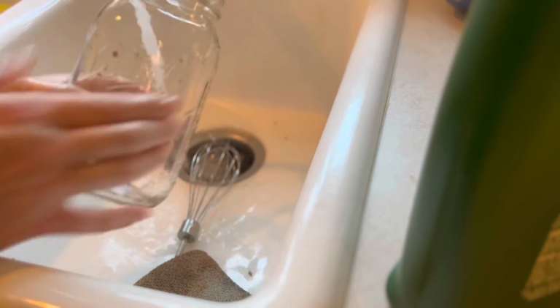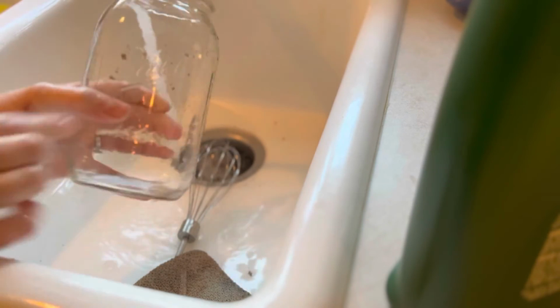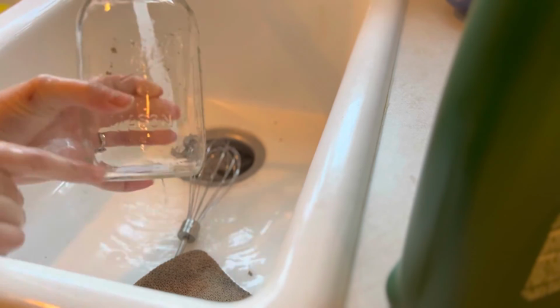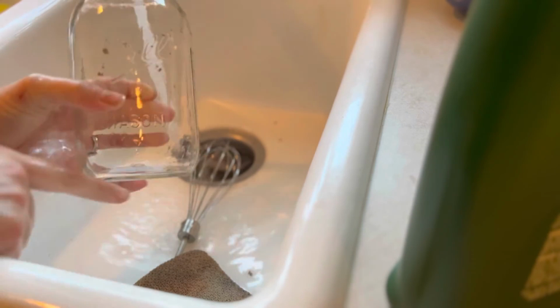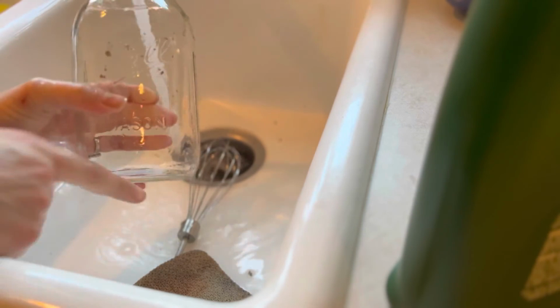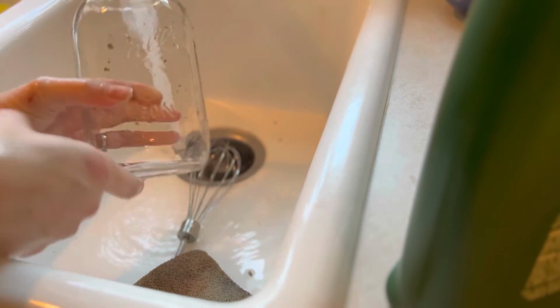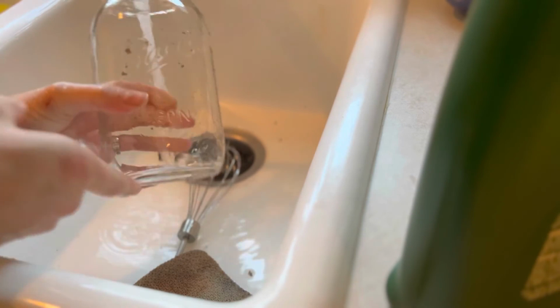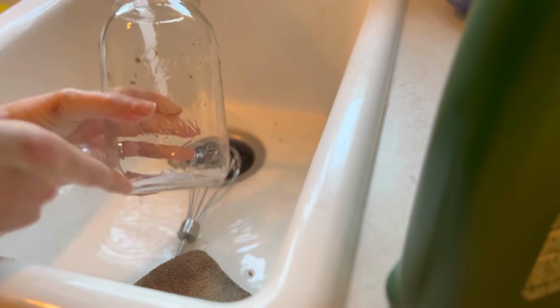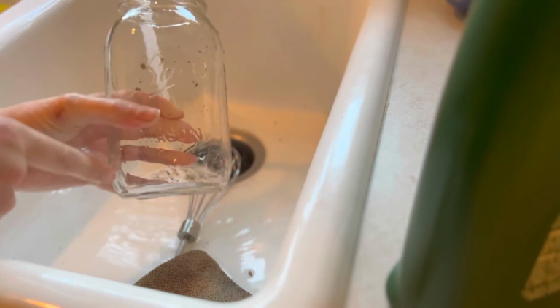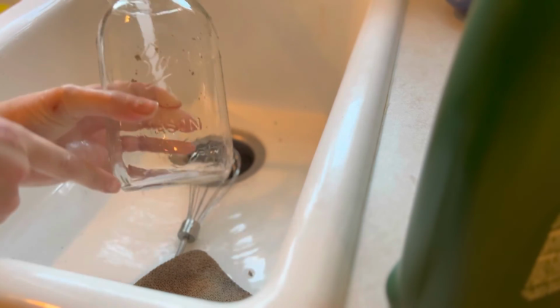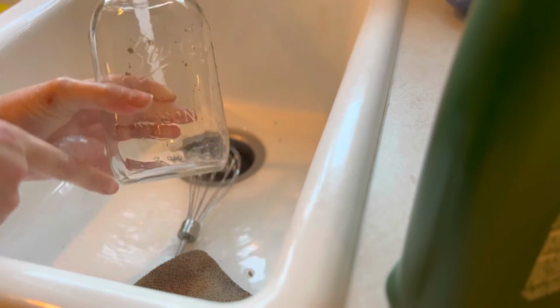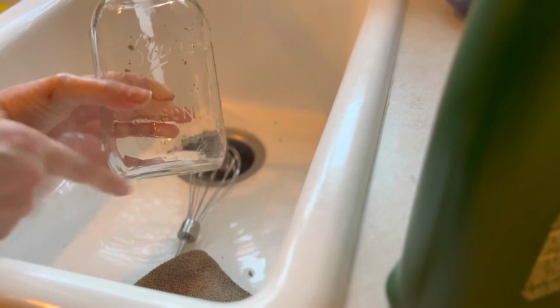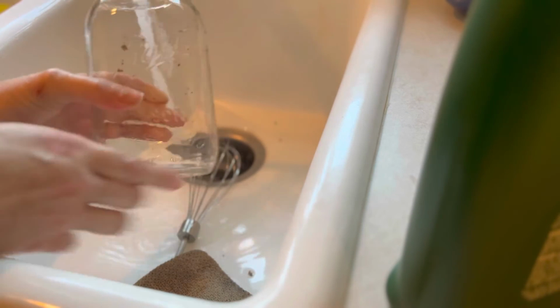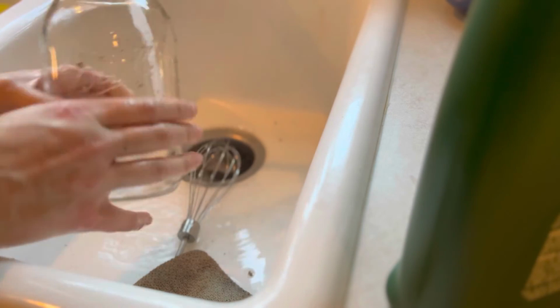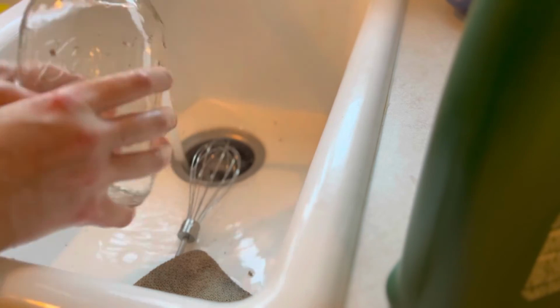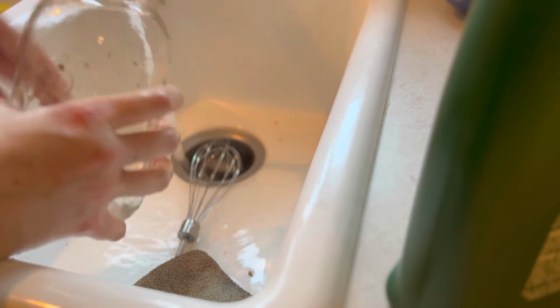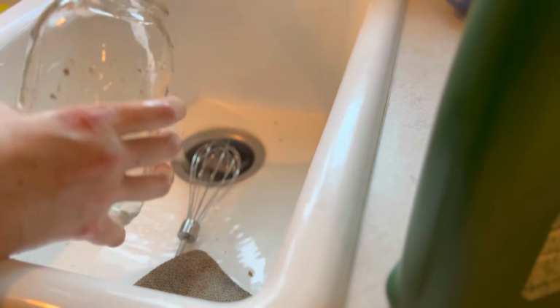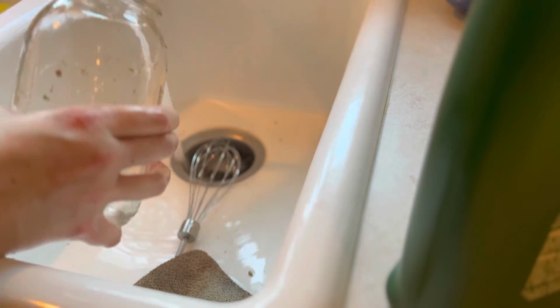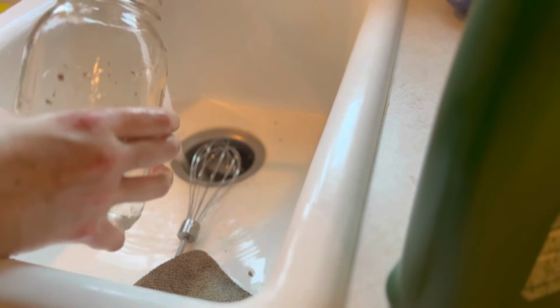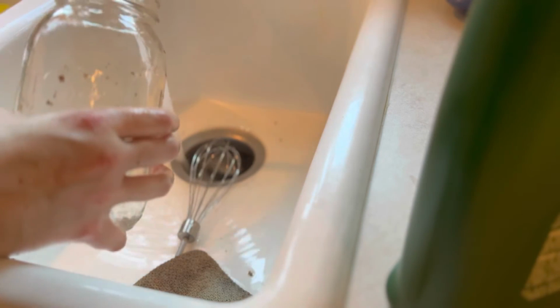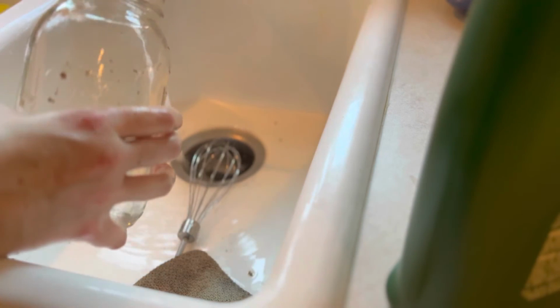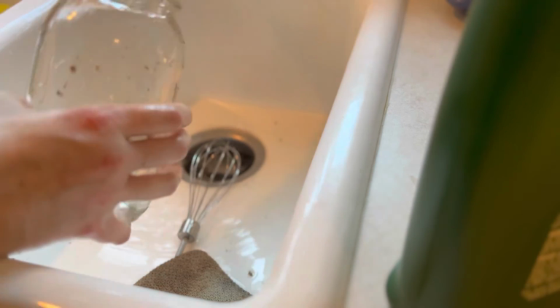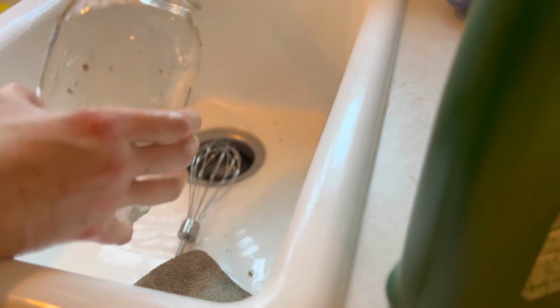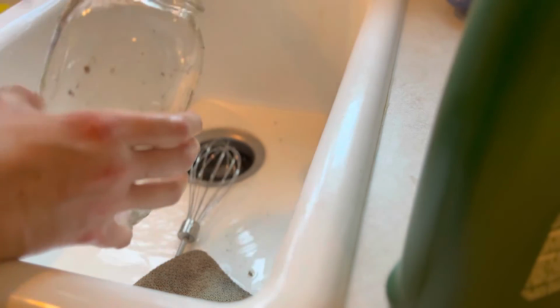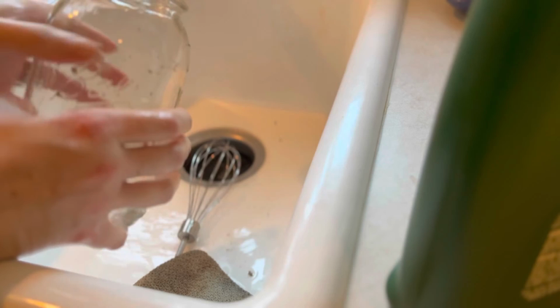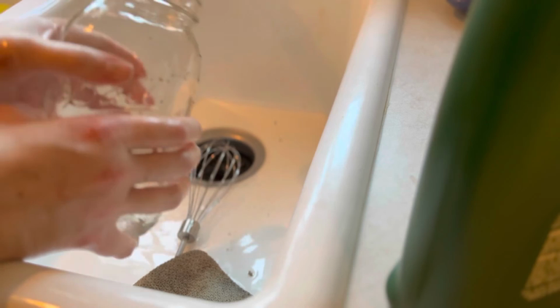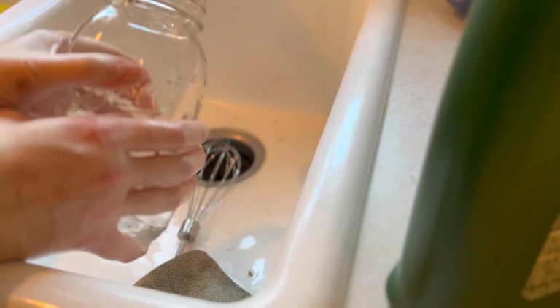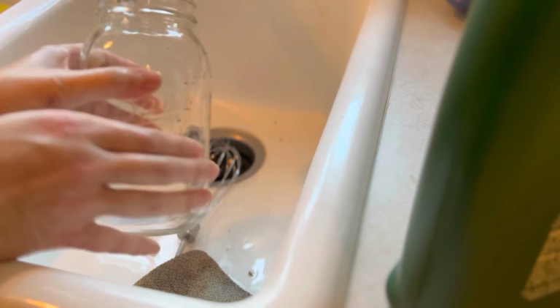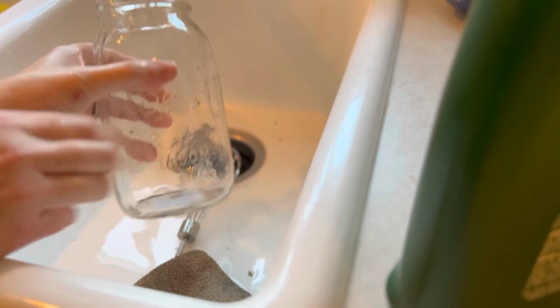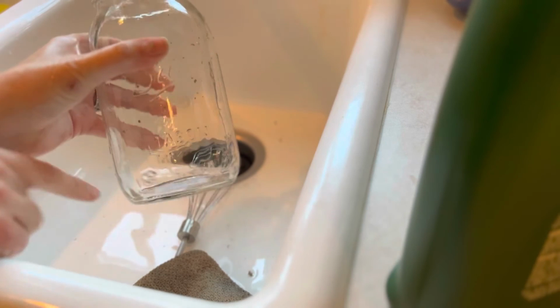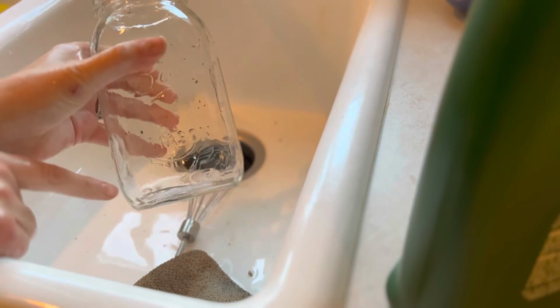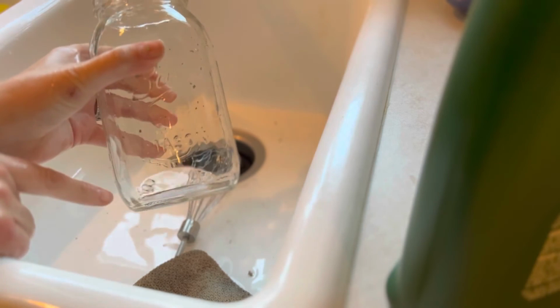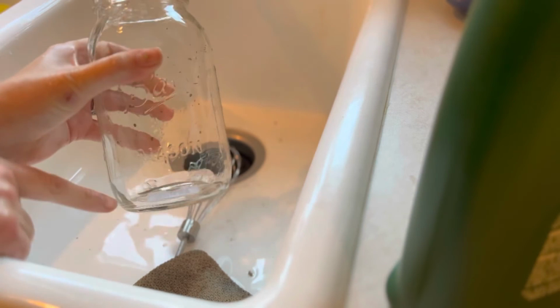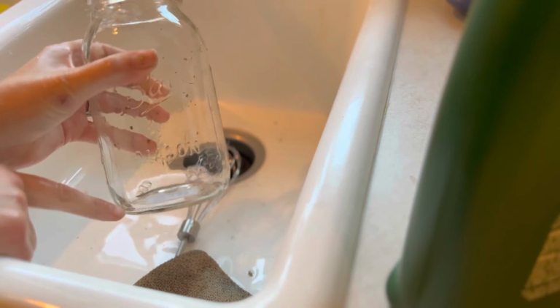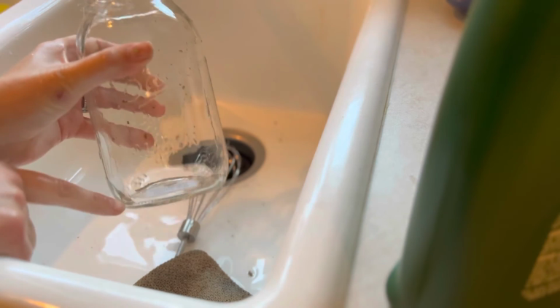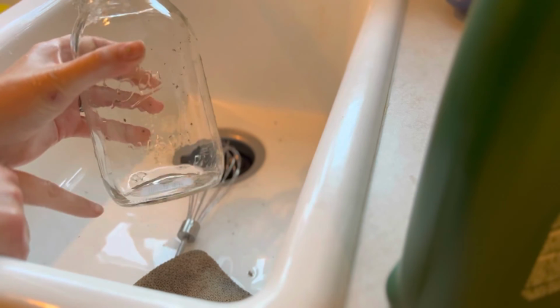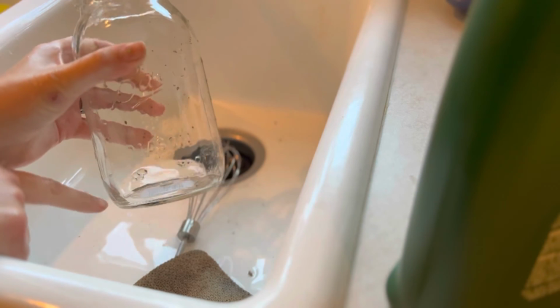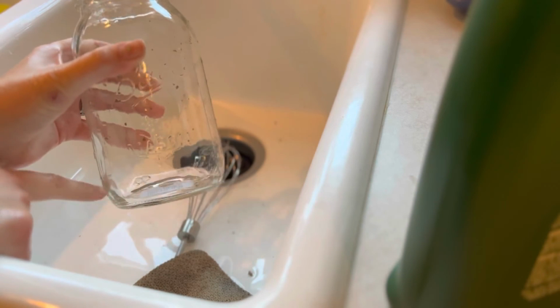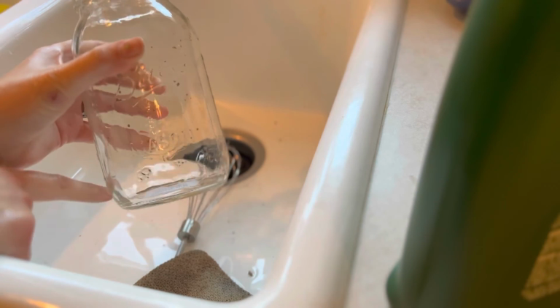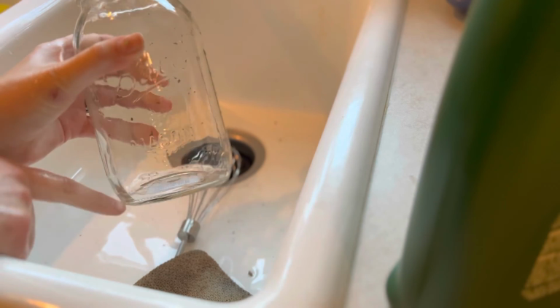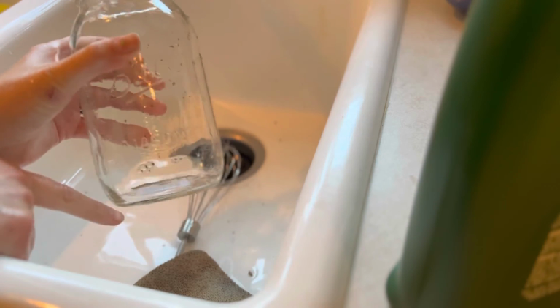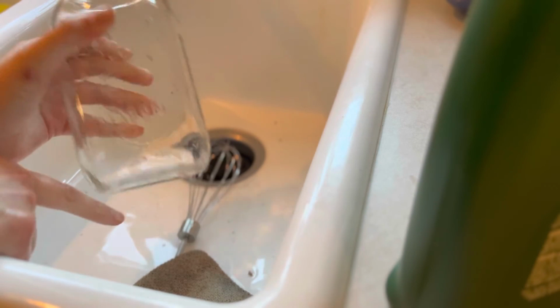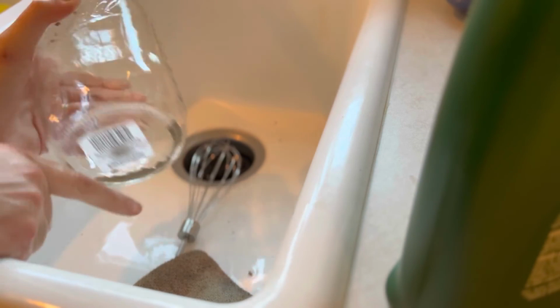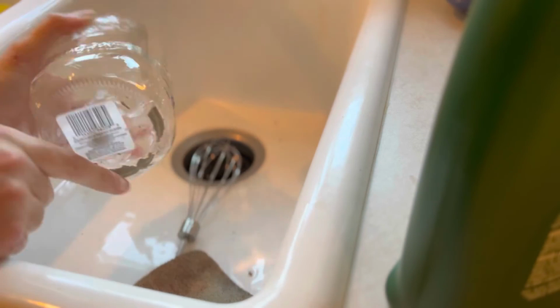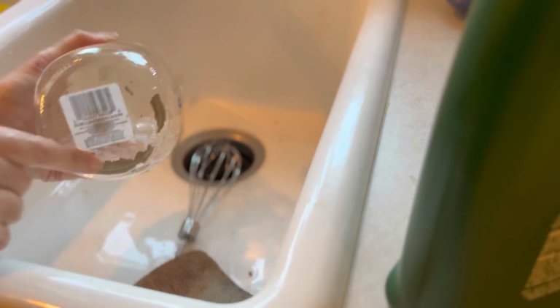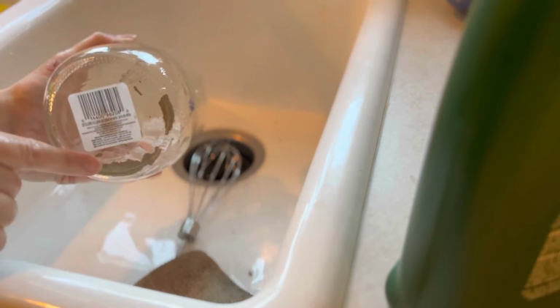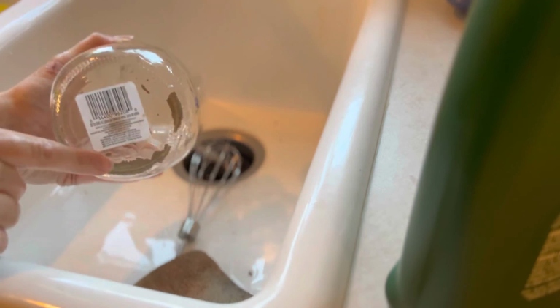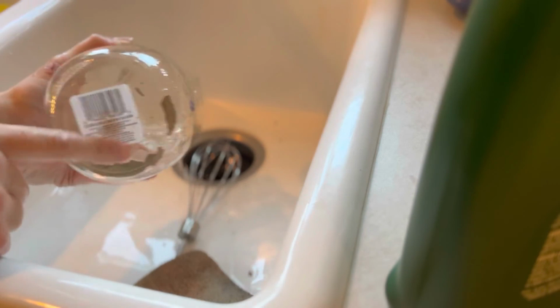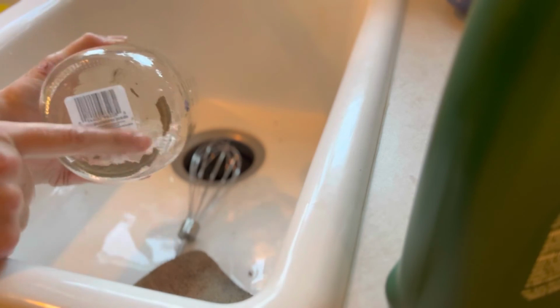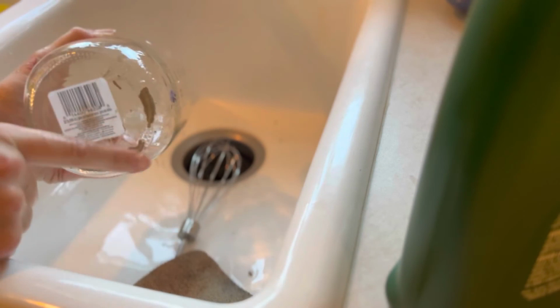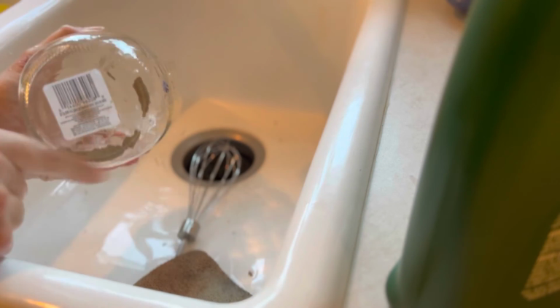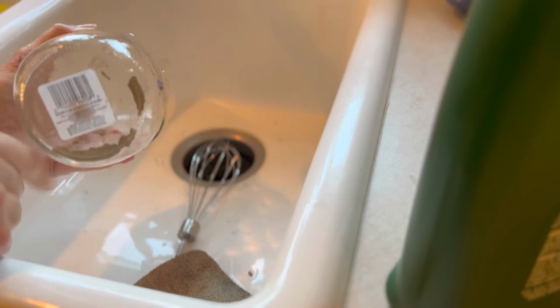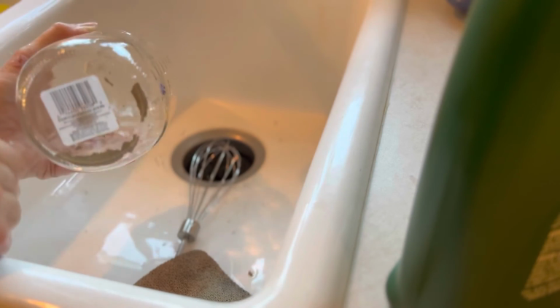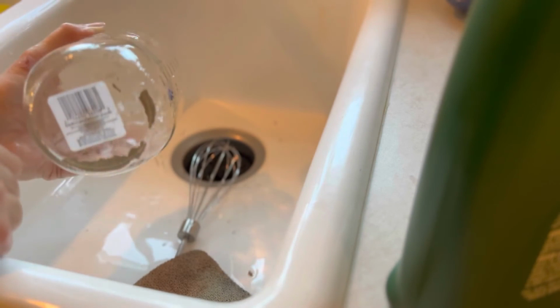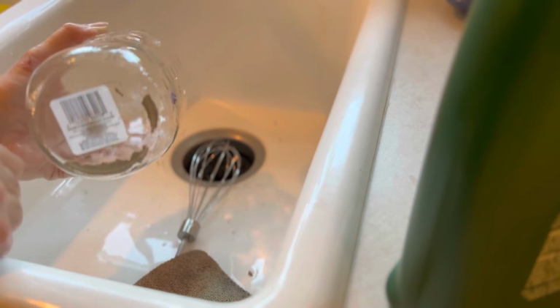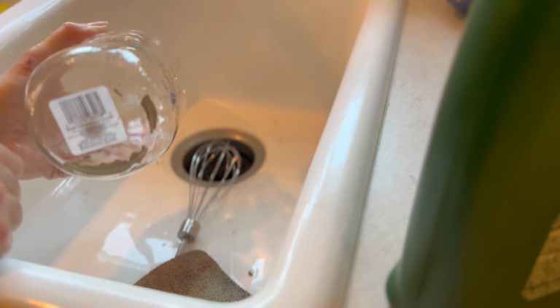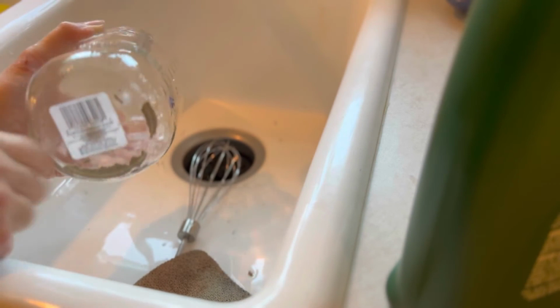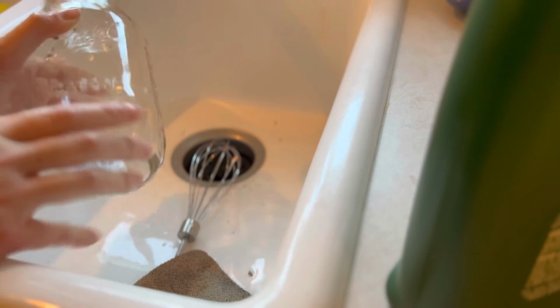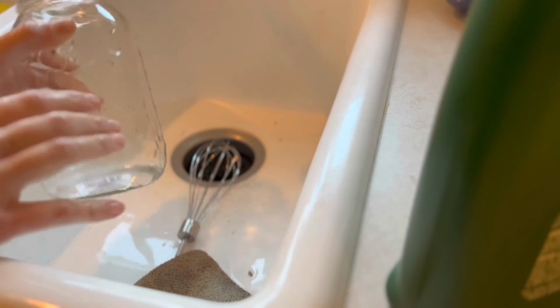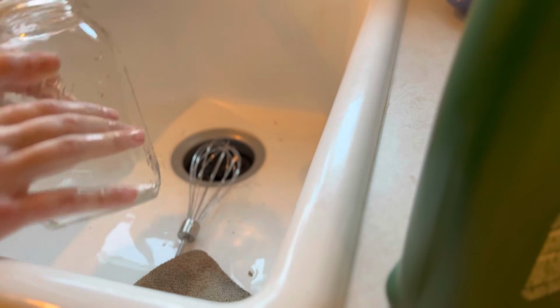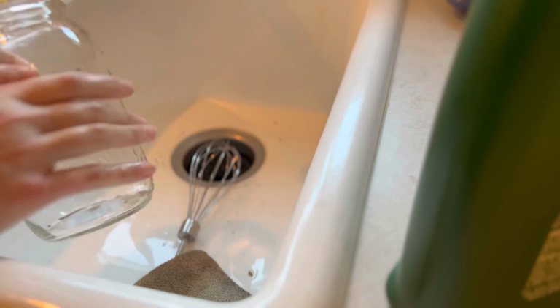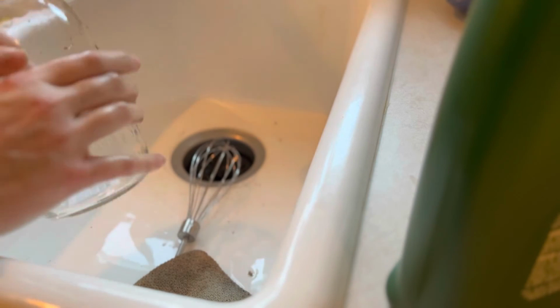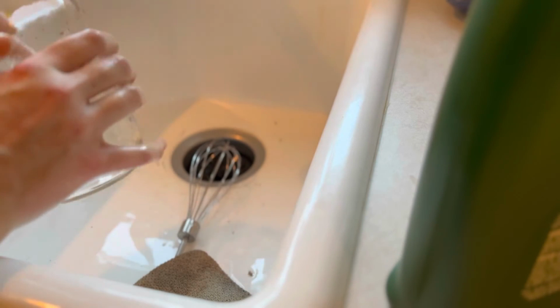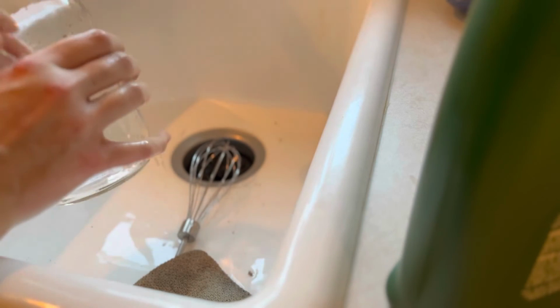And then I'll just go back through and scrub that bottom bit one more time and we'll be done.